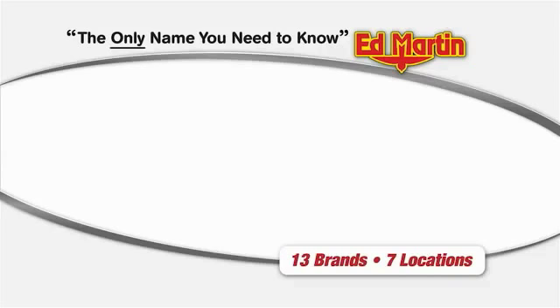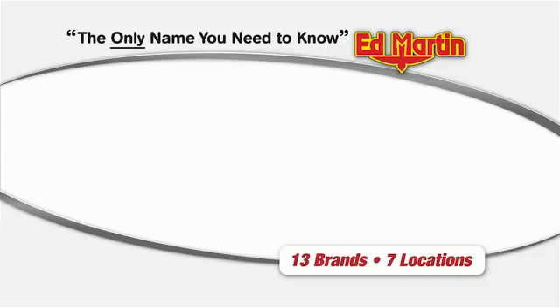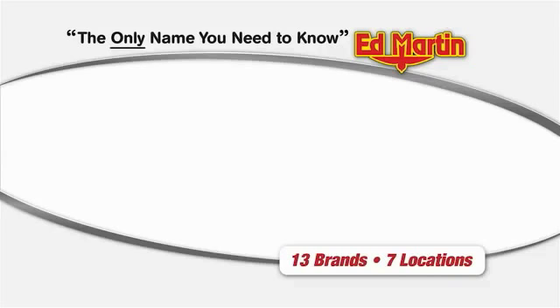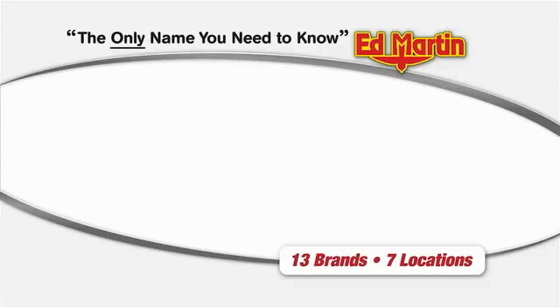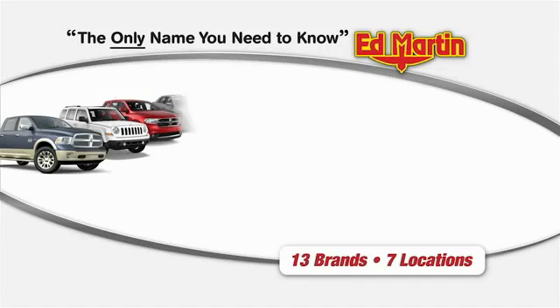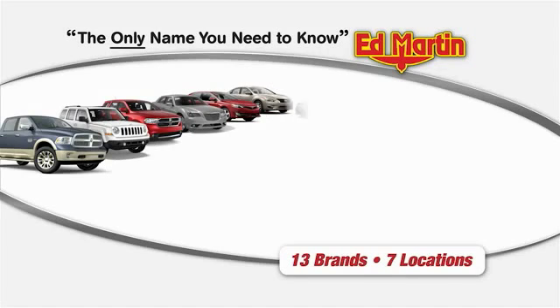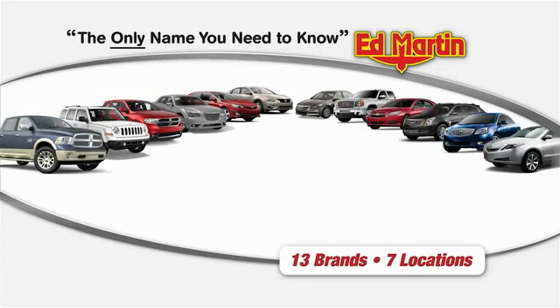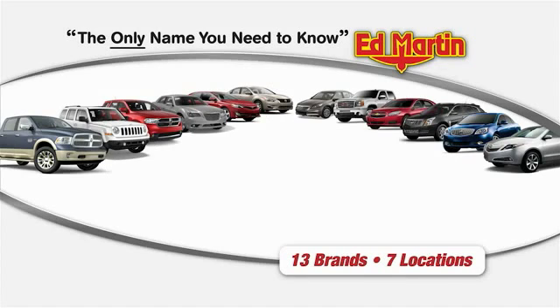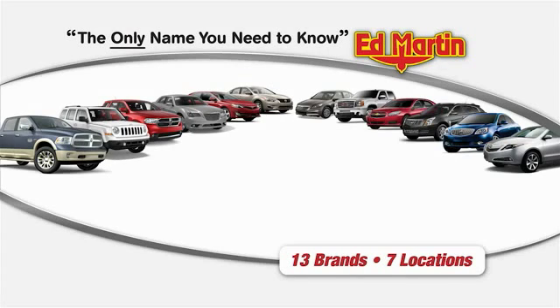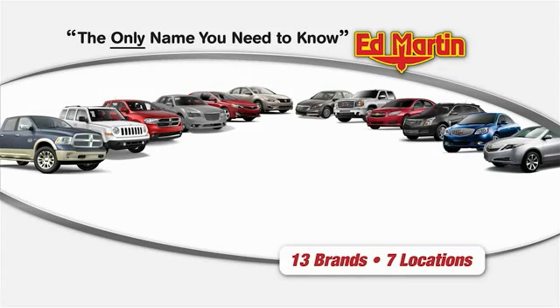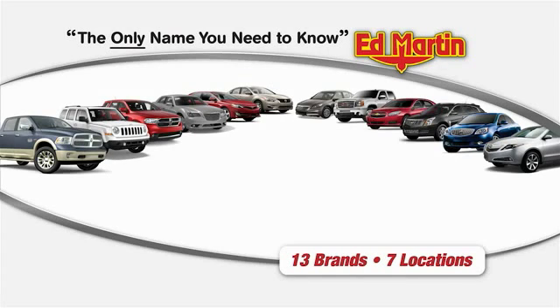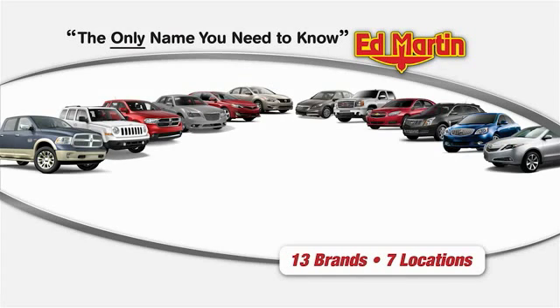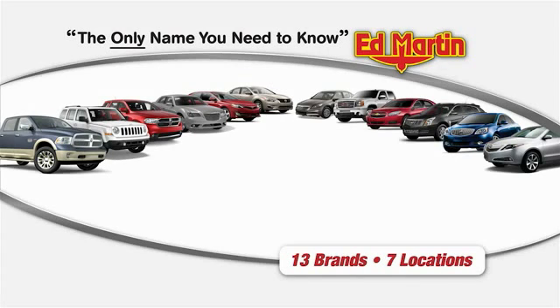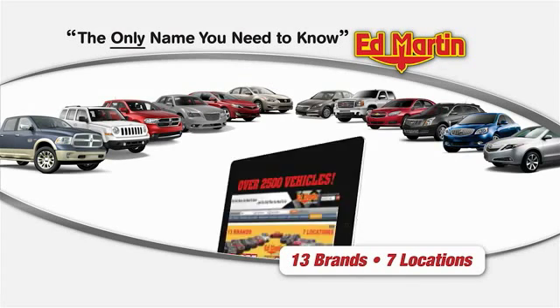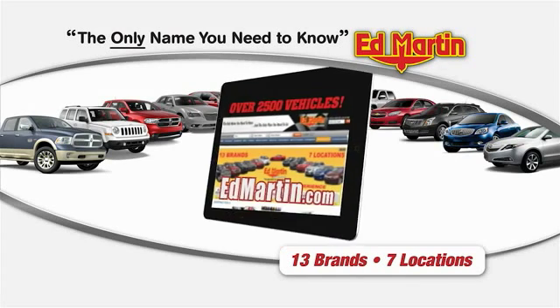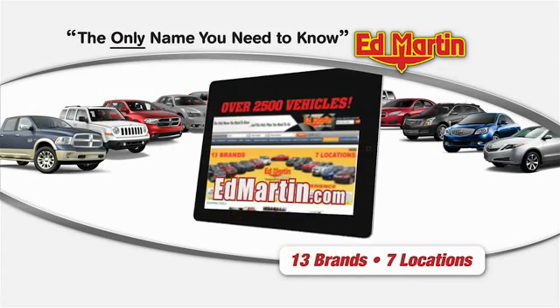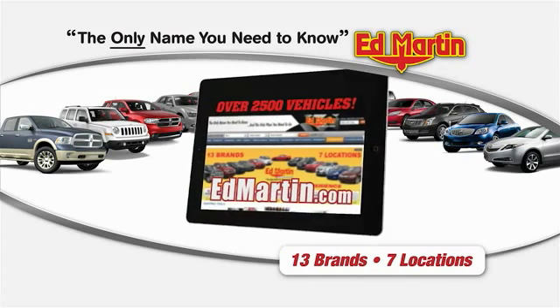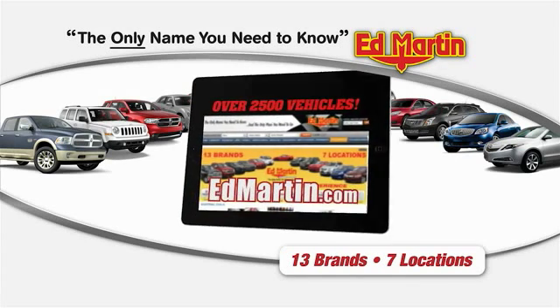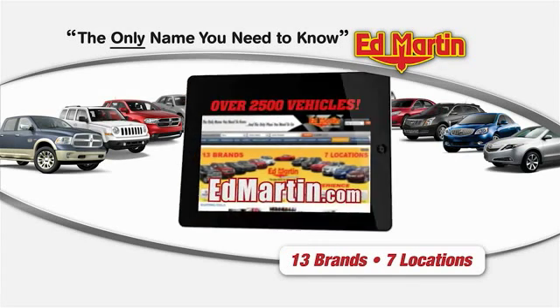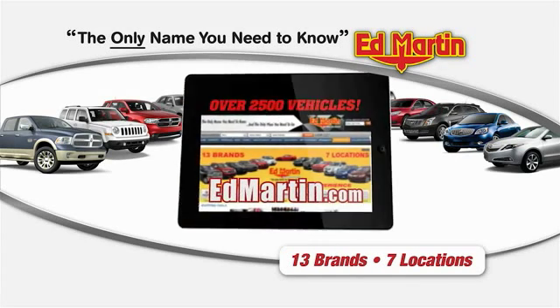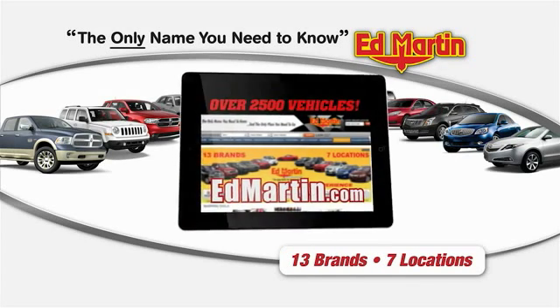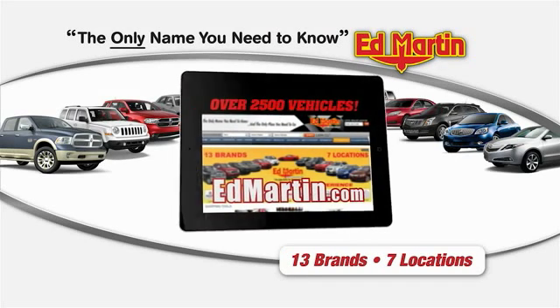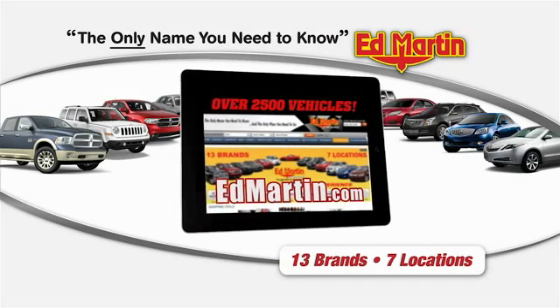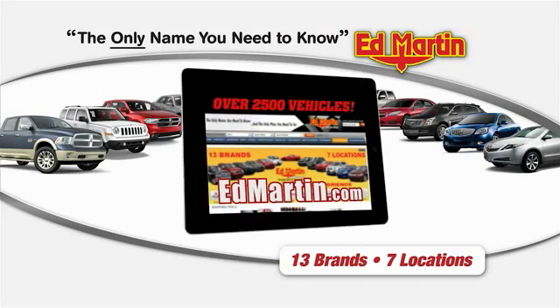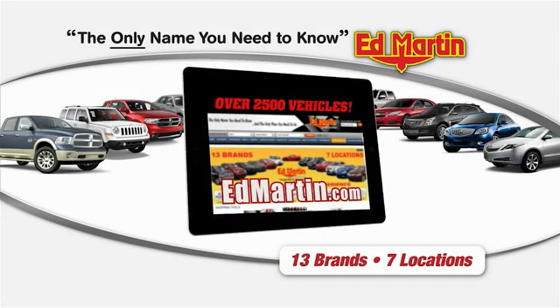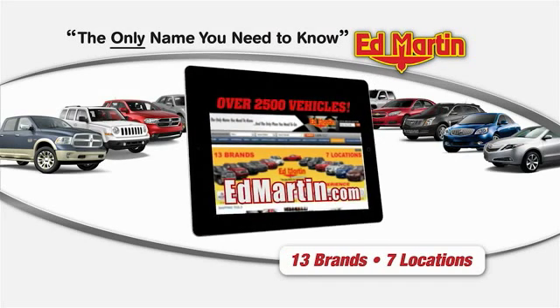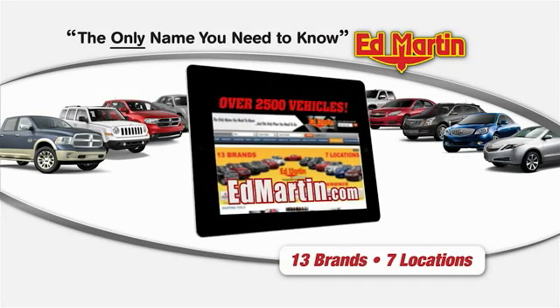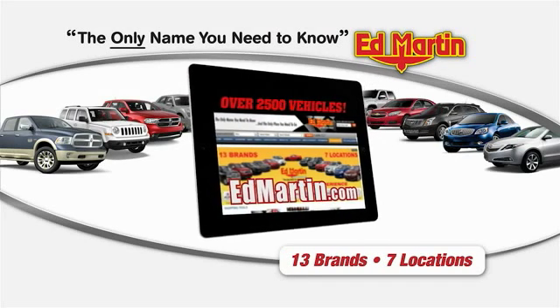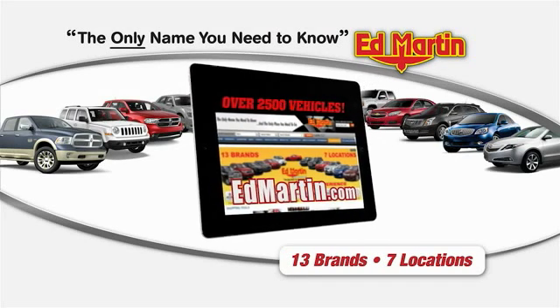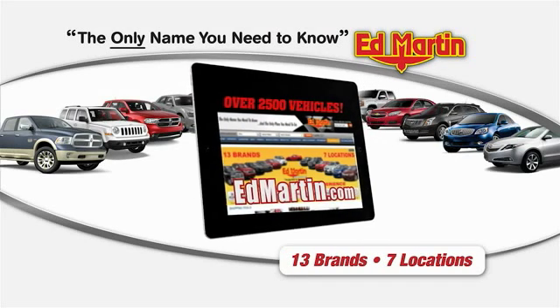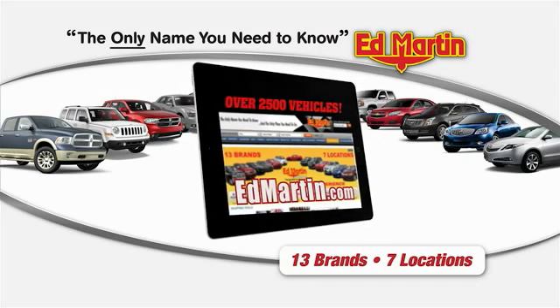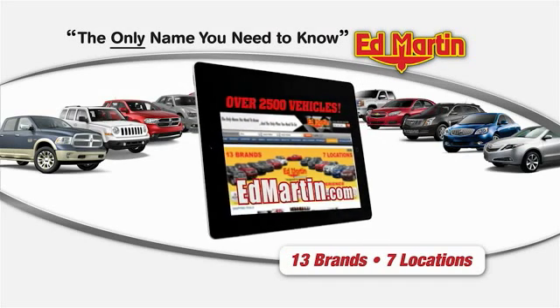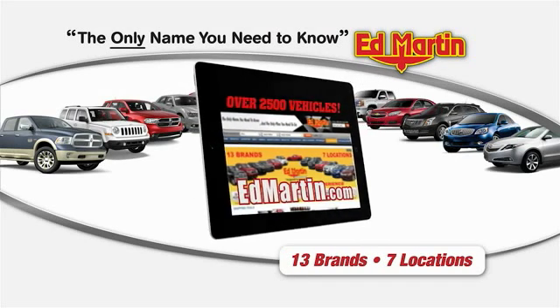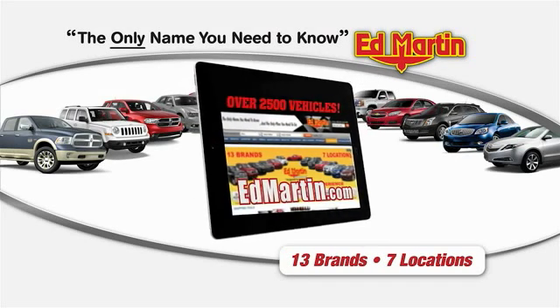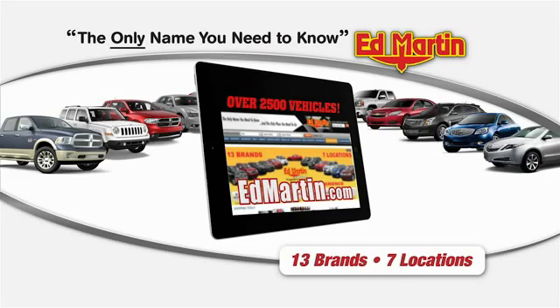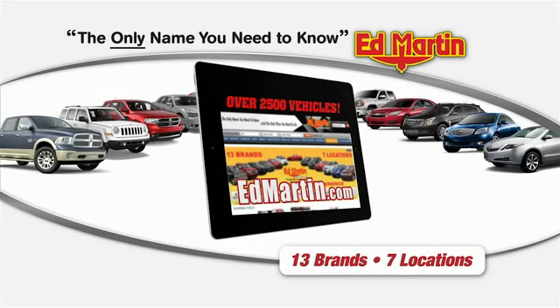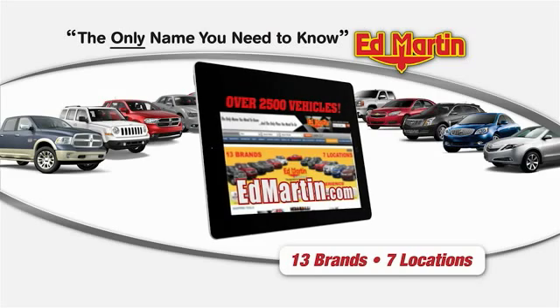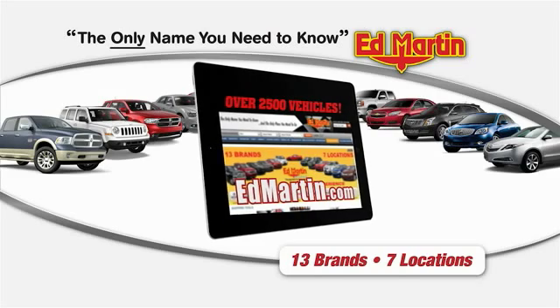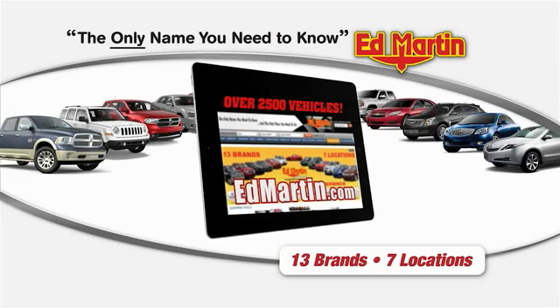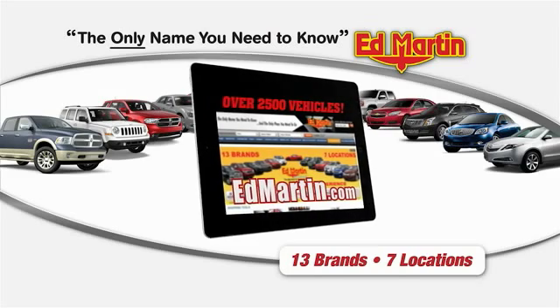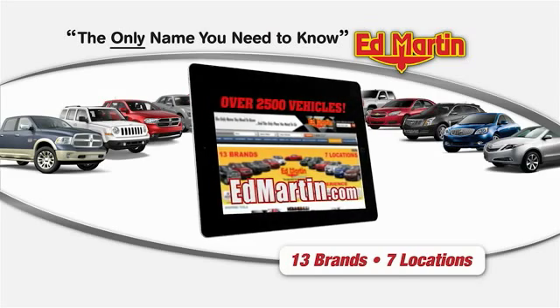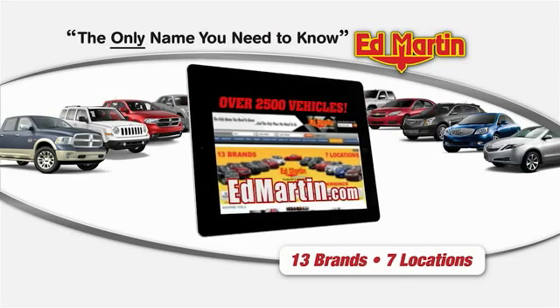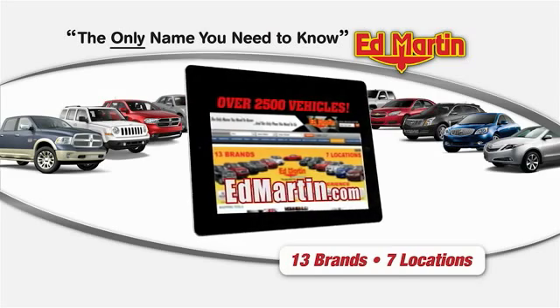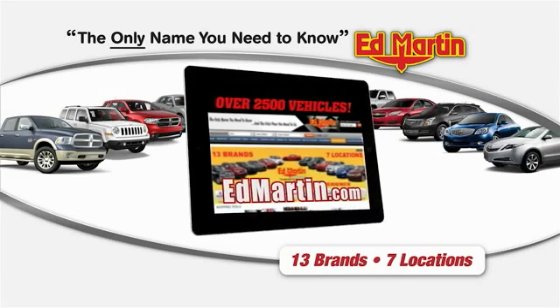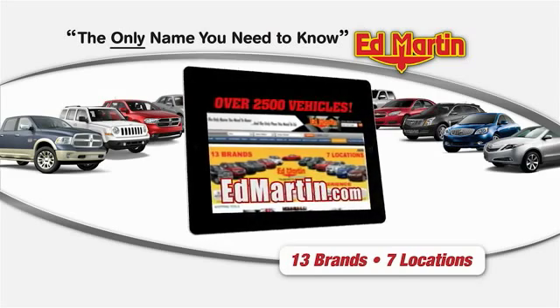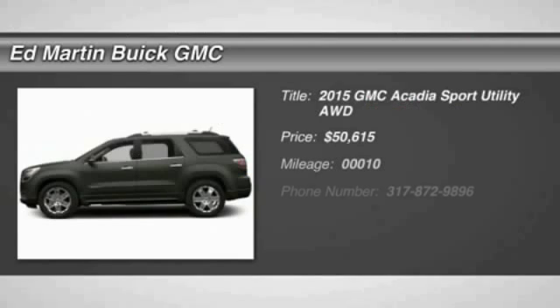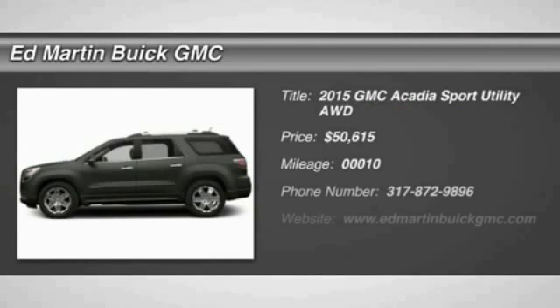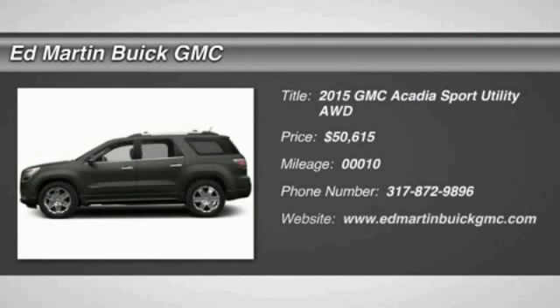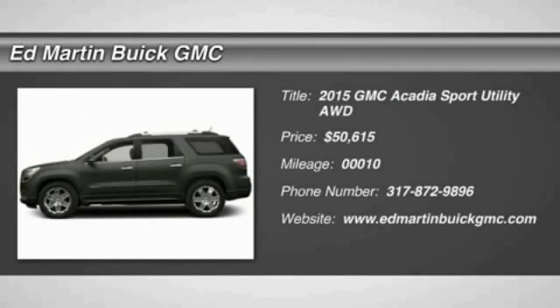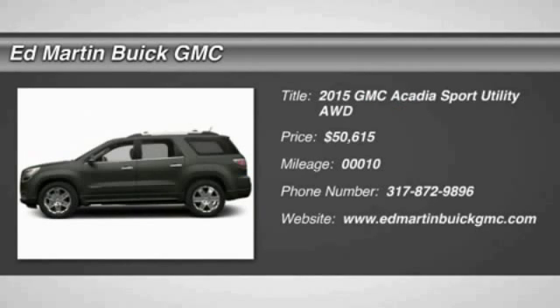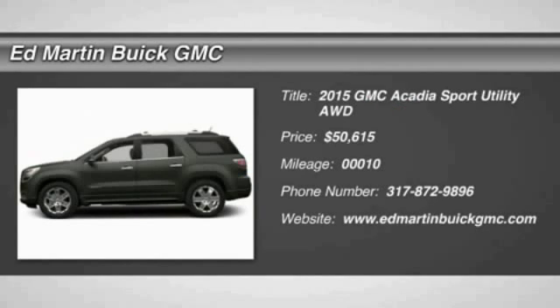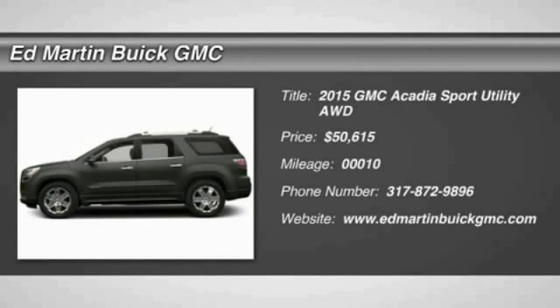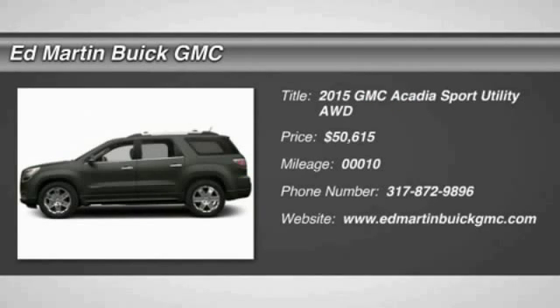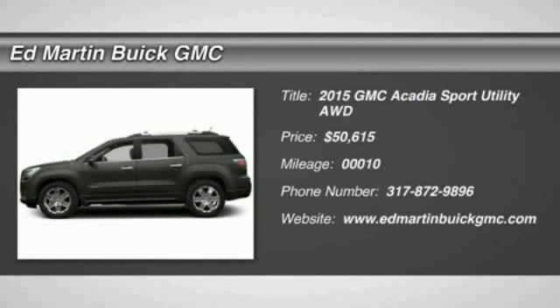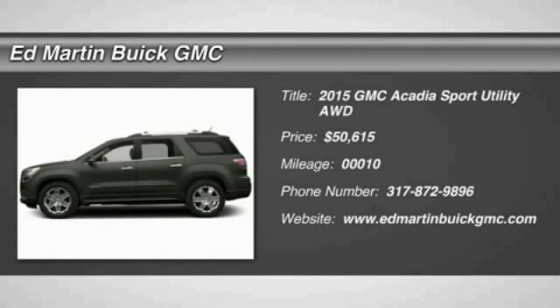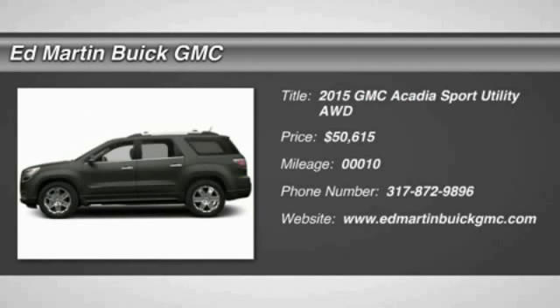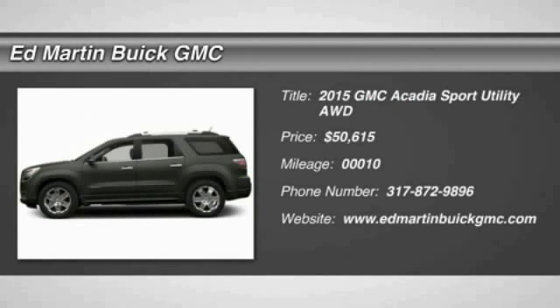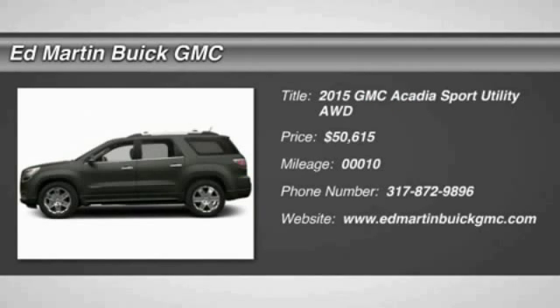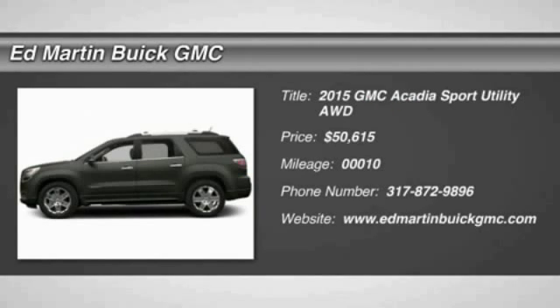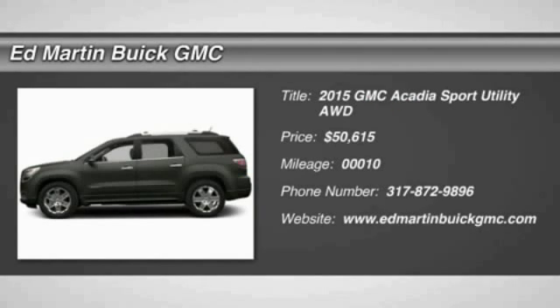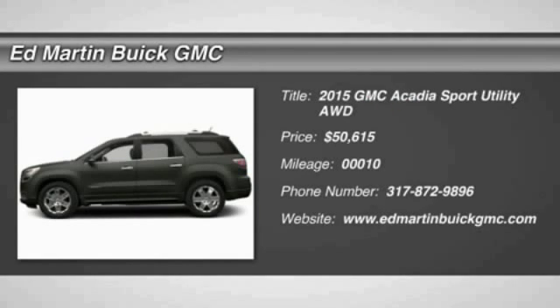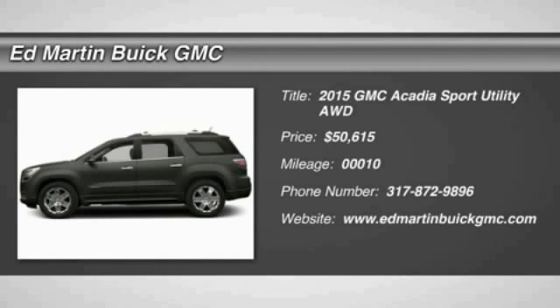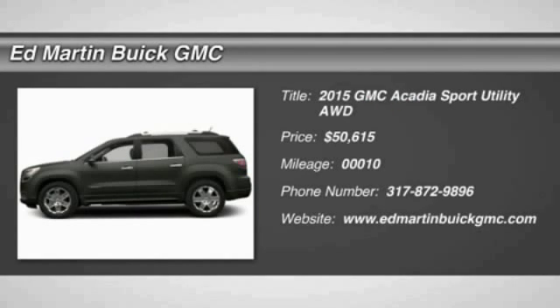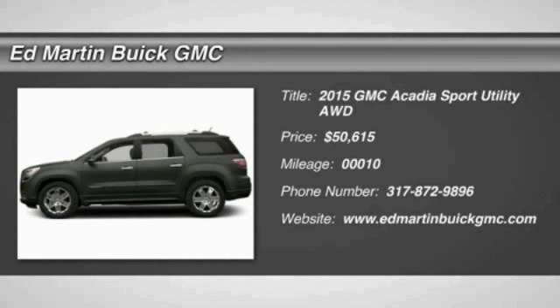Thank you for clicking our video. You can shop 2,500 more cars and trucks online at Ed Martin. The 2015 Acadia.